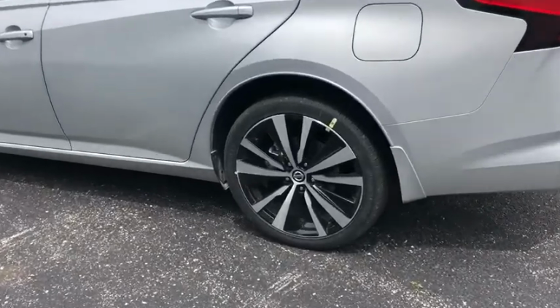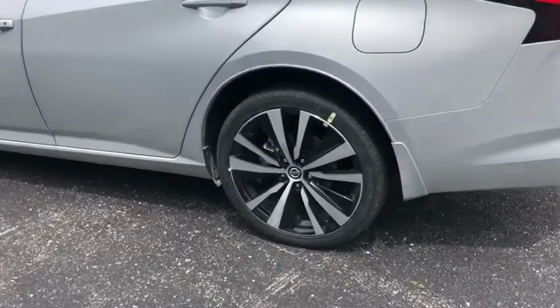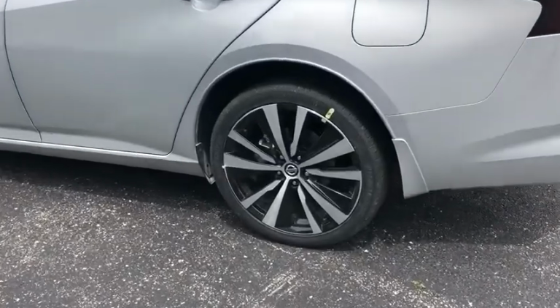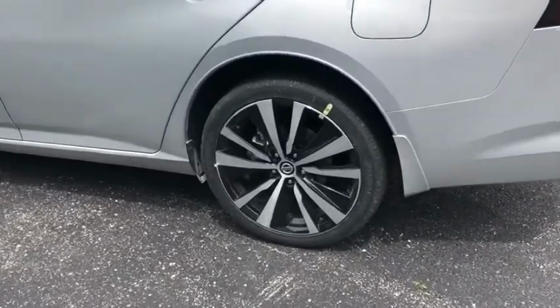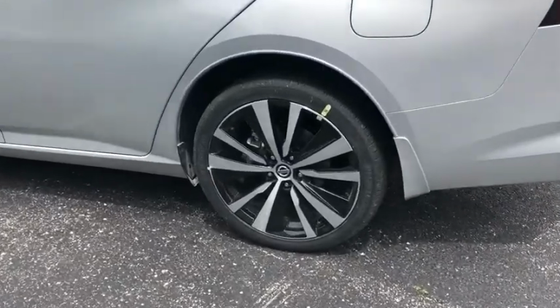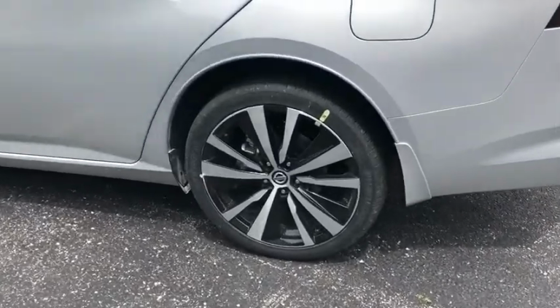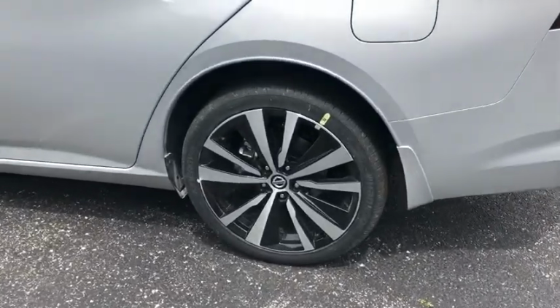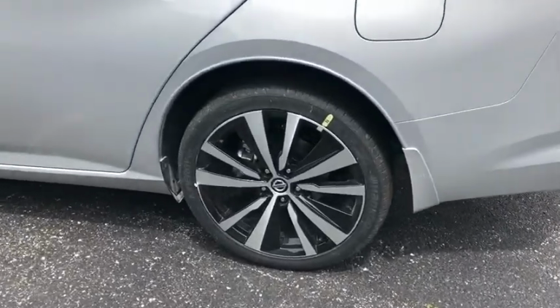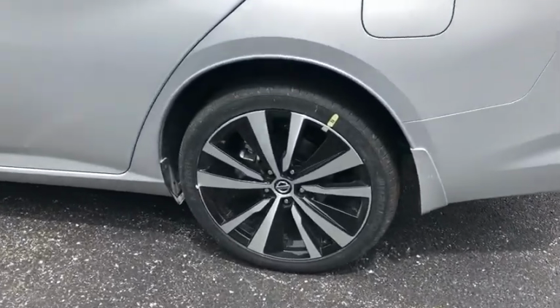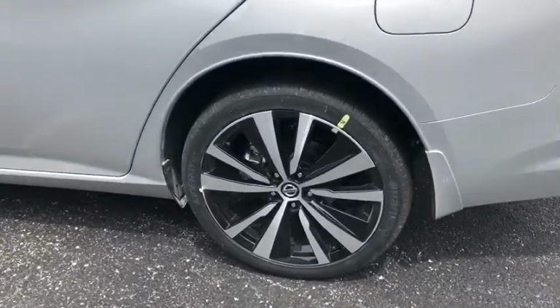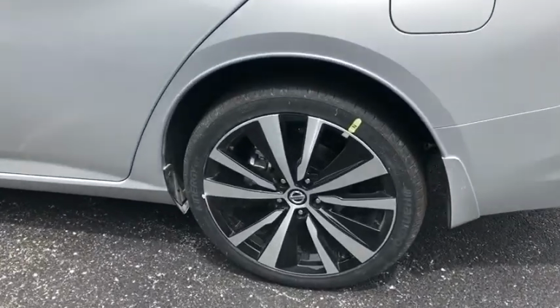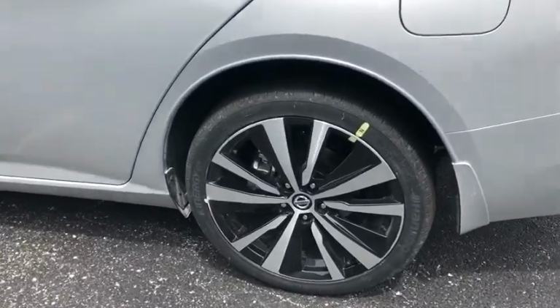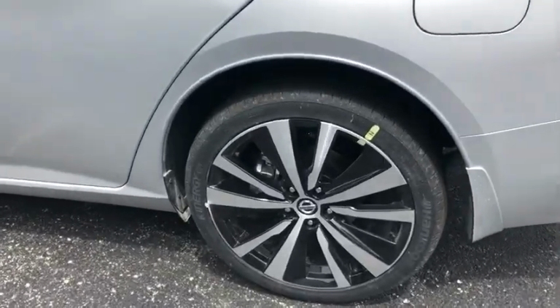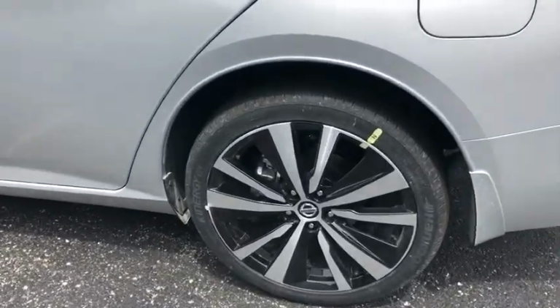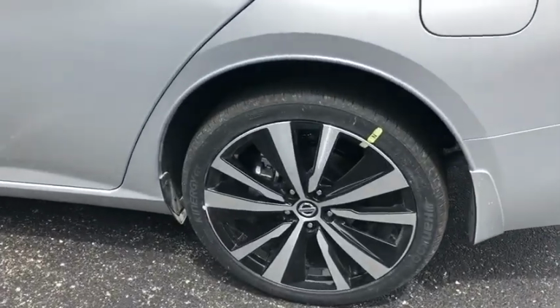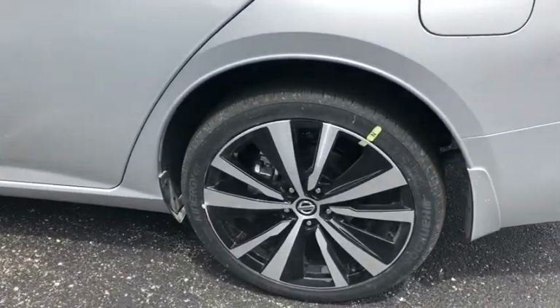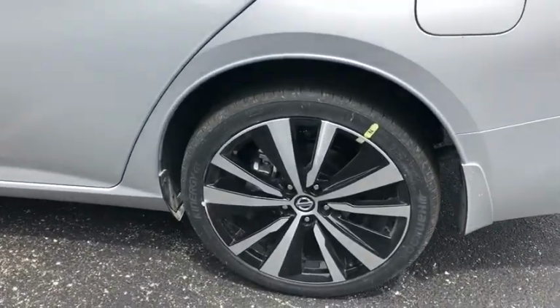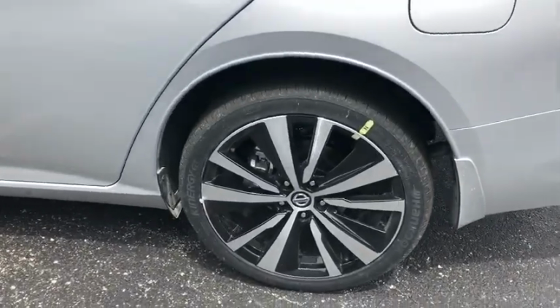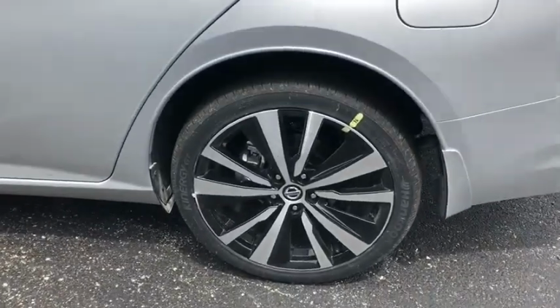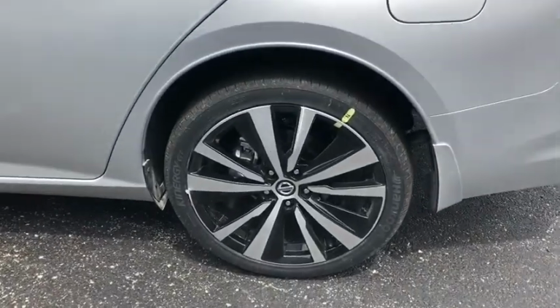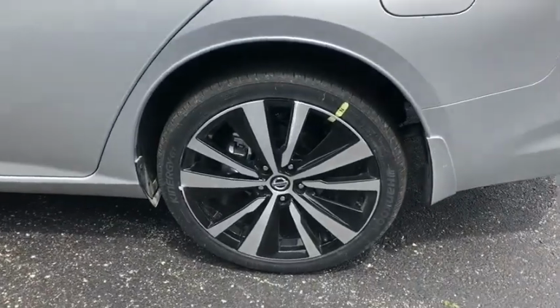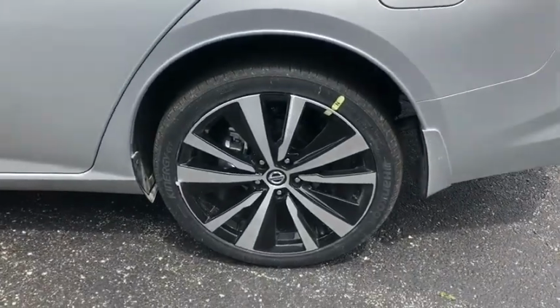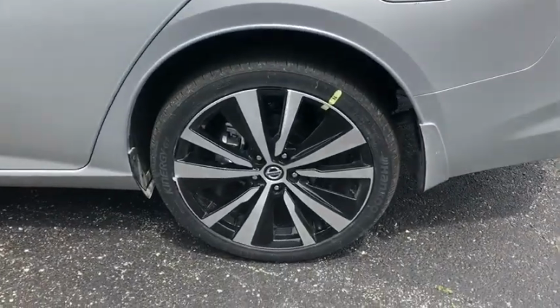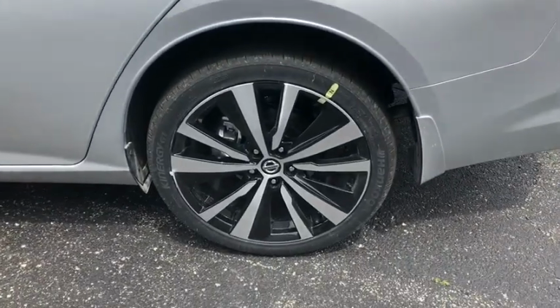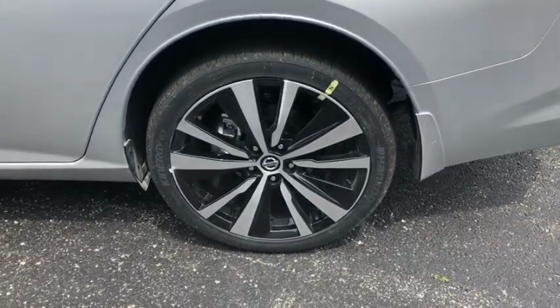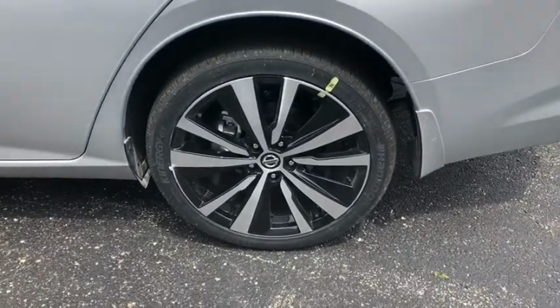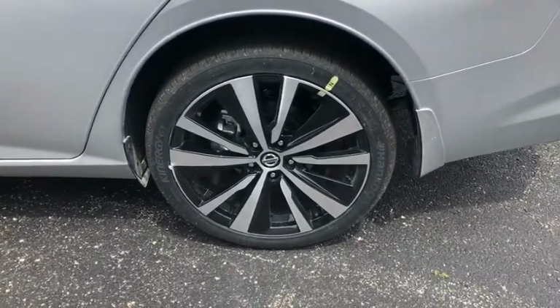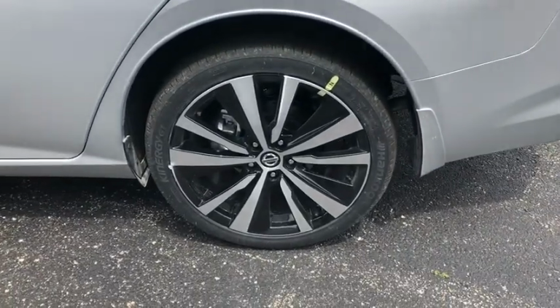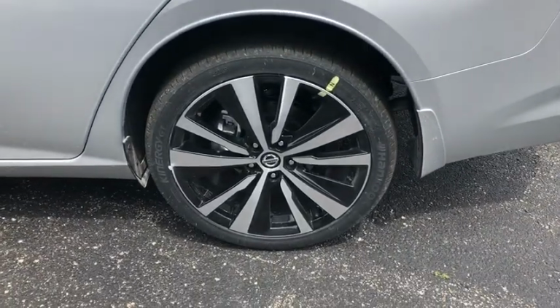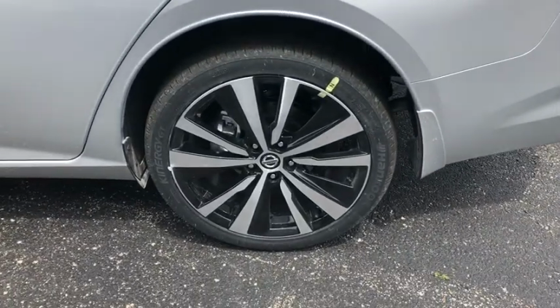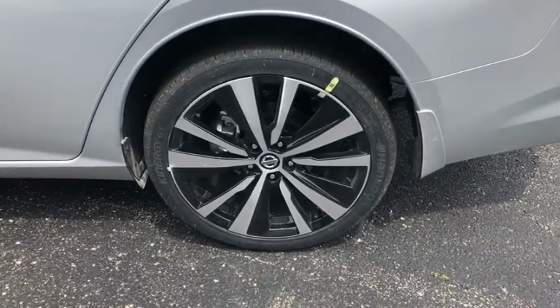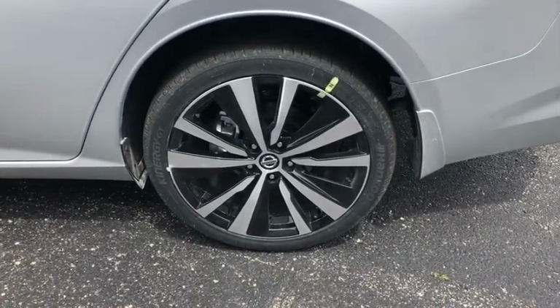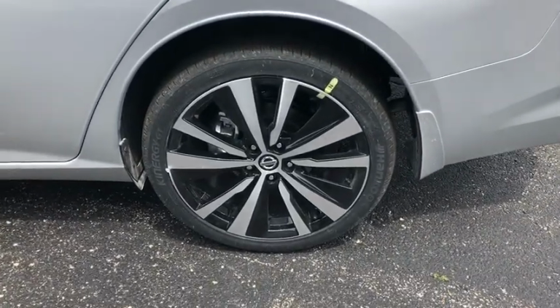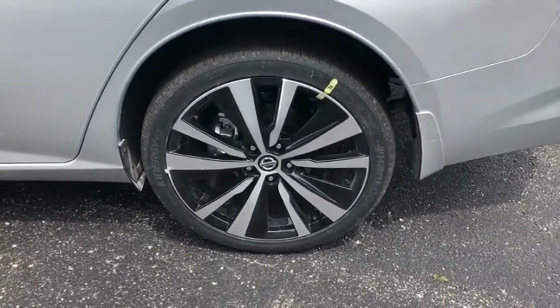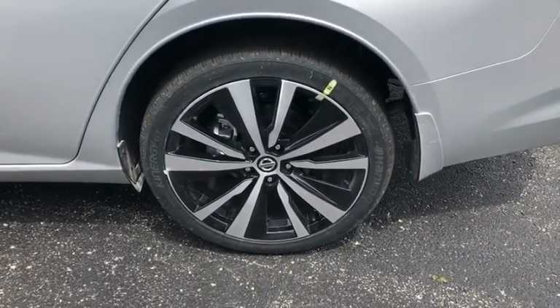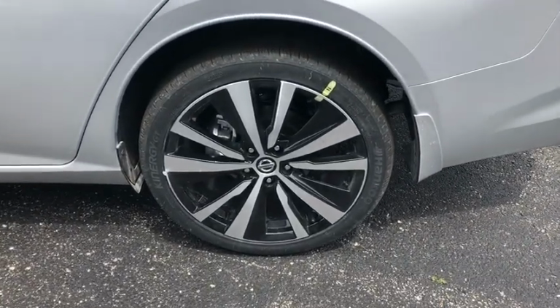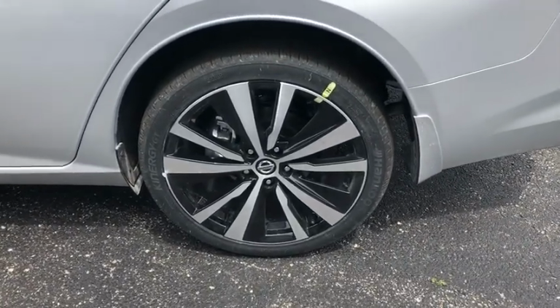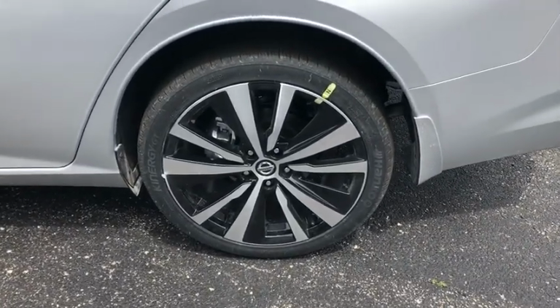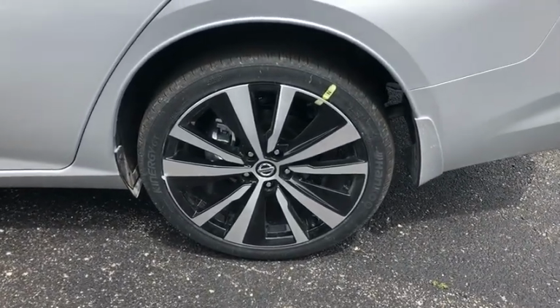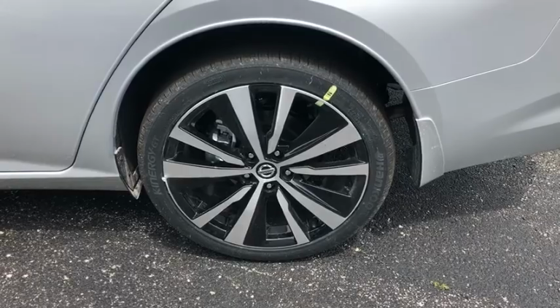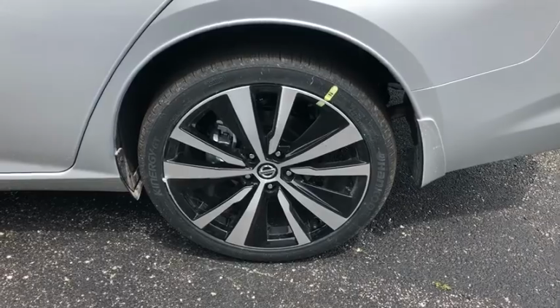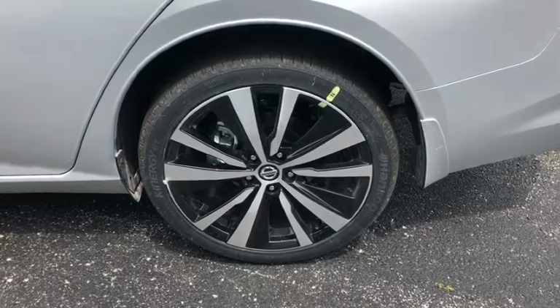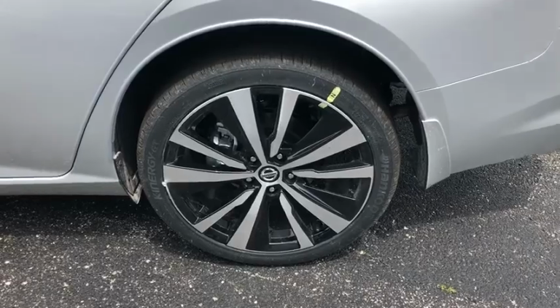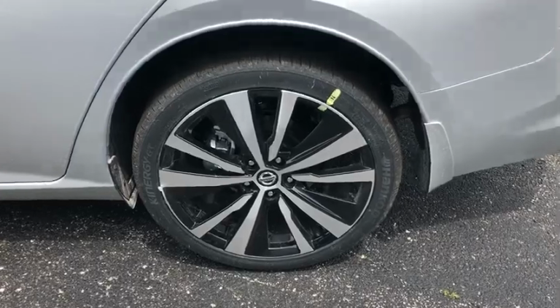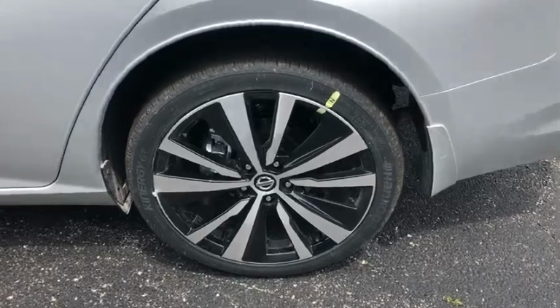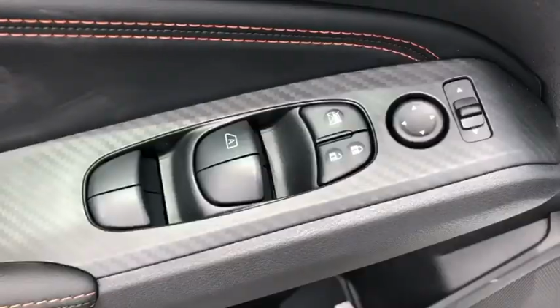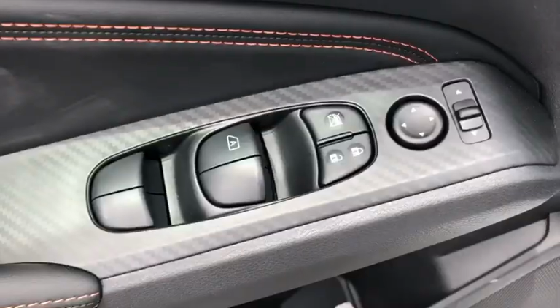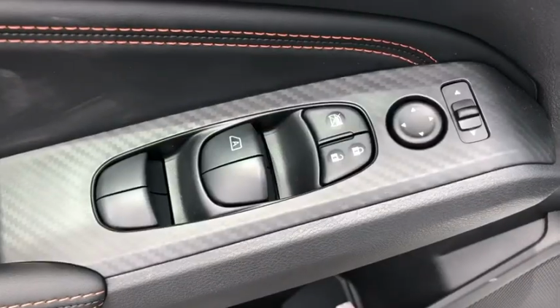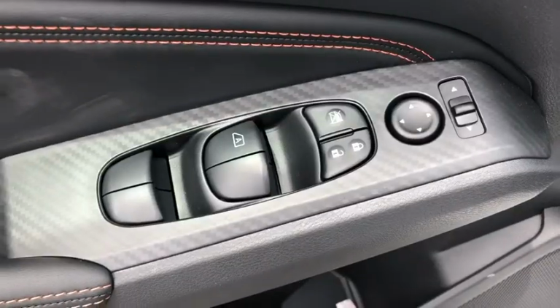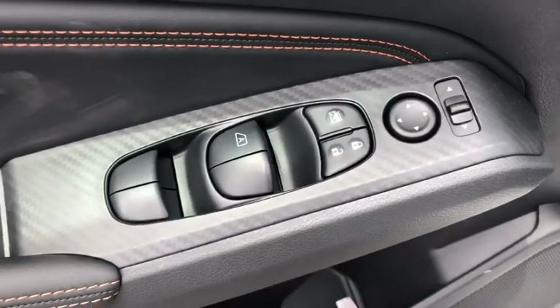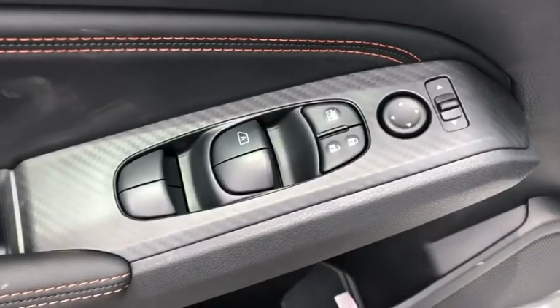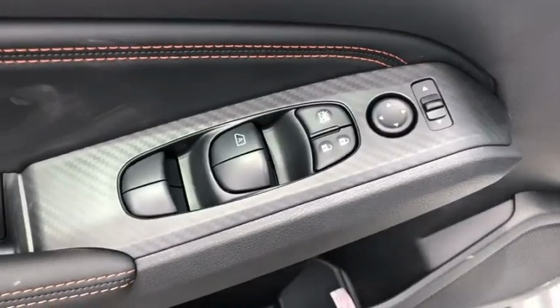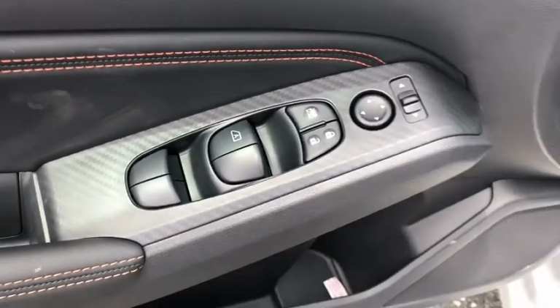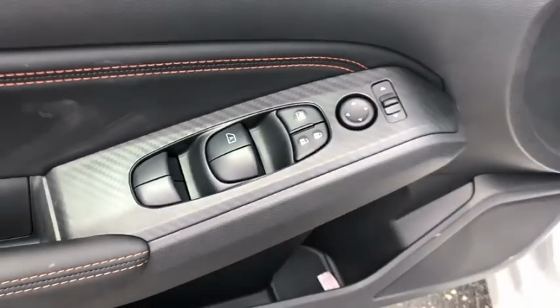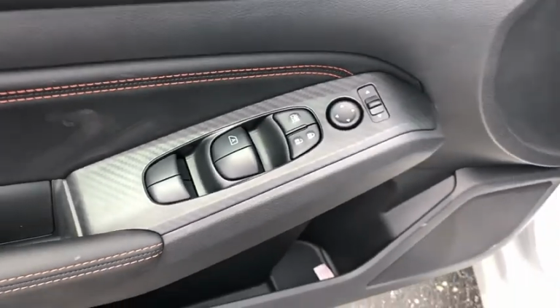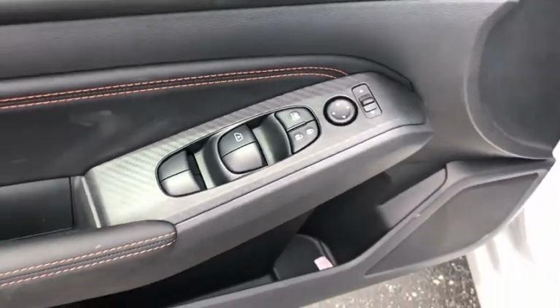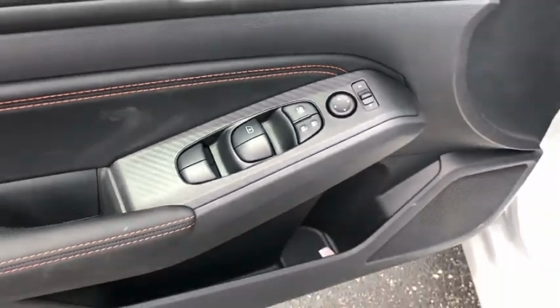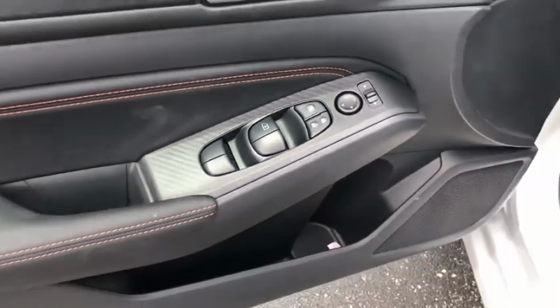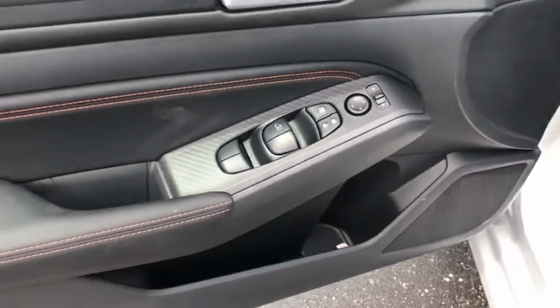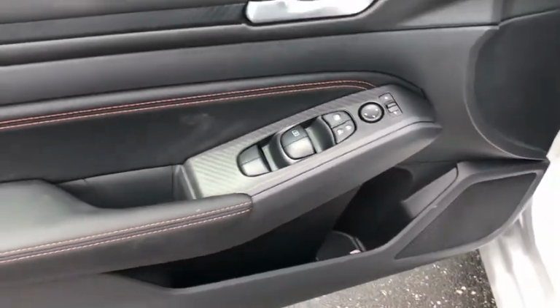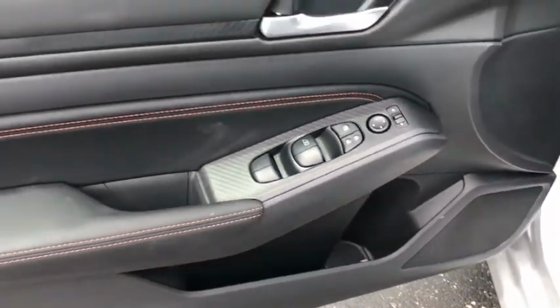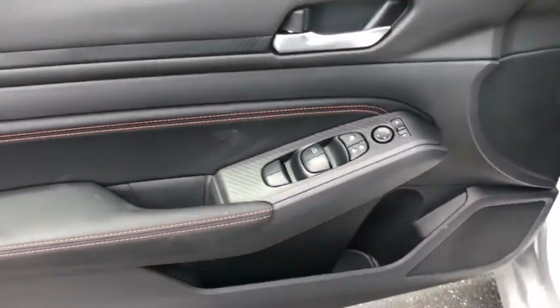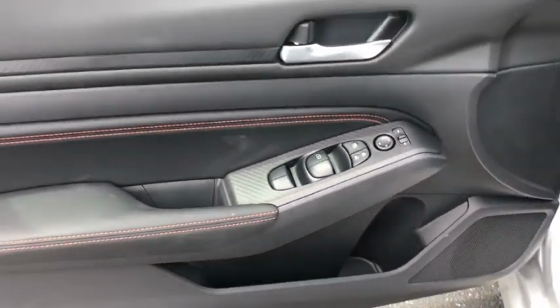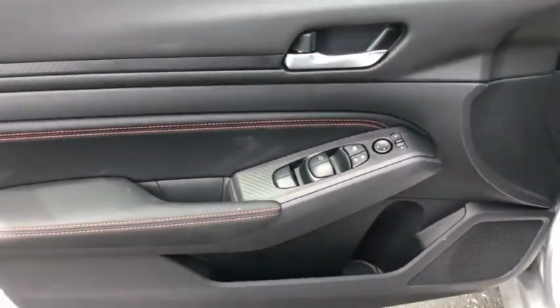All-wheel drive, keyless entry, leather-wrapped steering wheel, electronic stability control, clock, trip computer, tachometer.